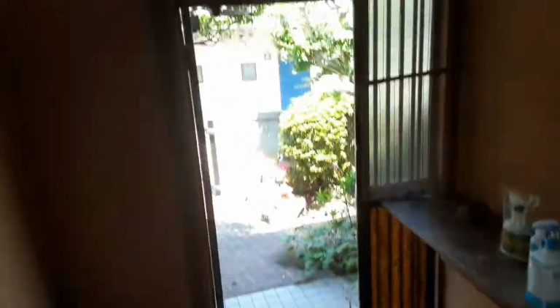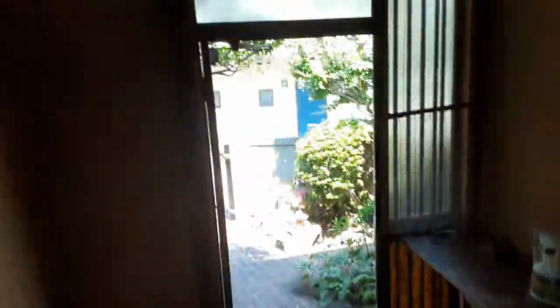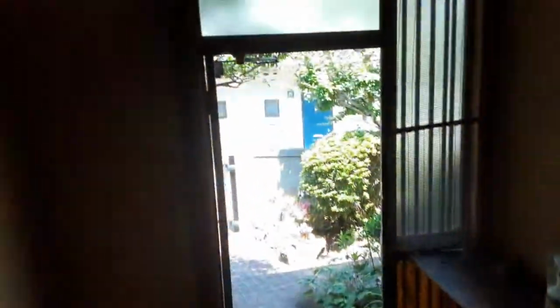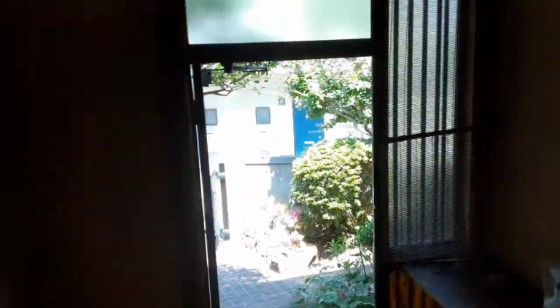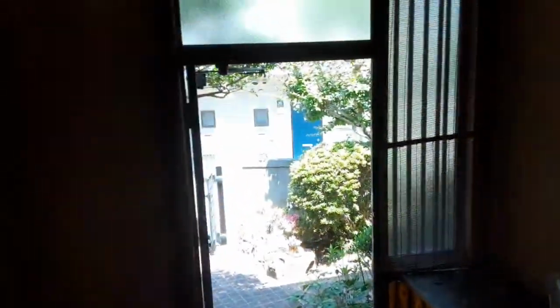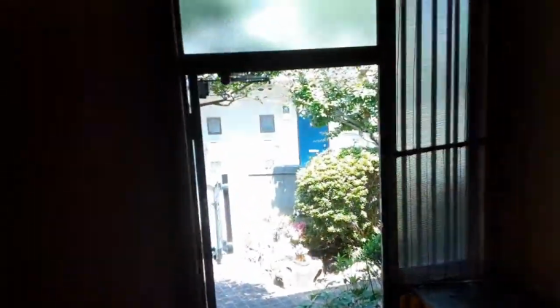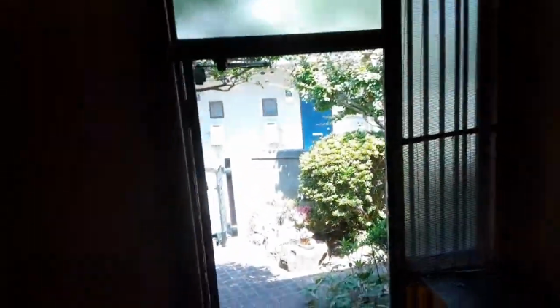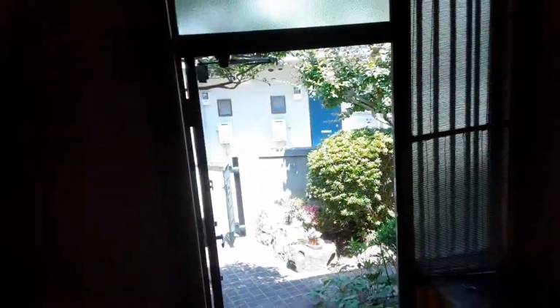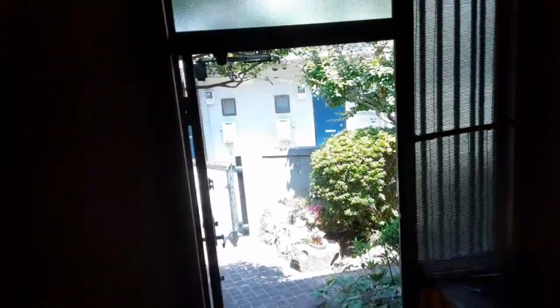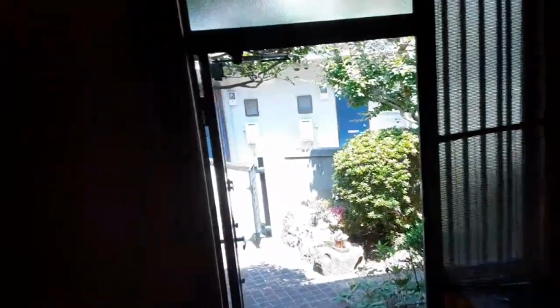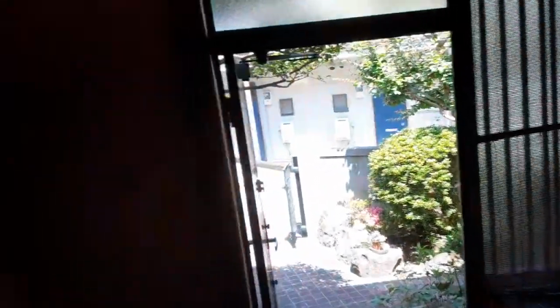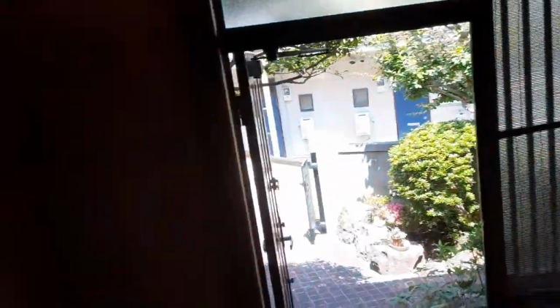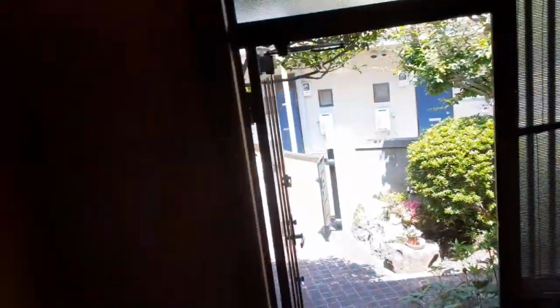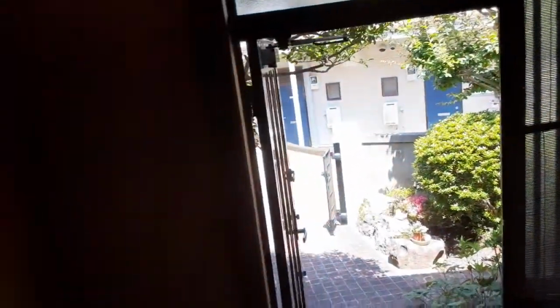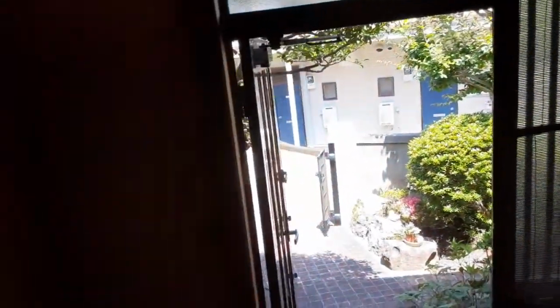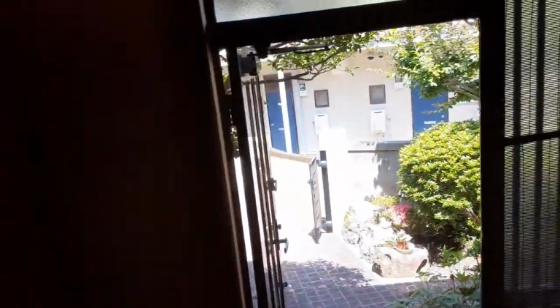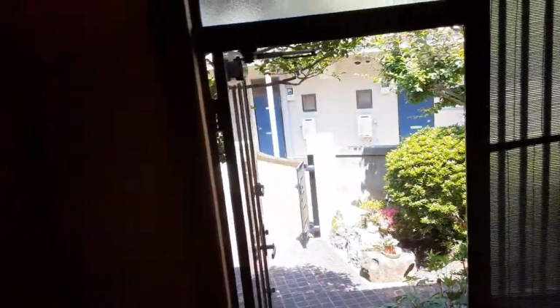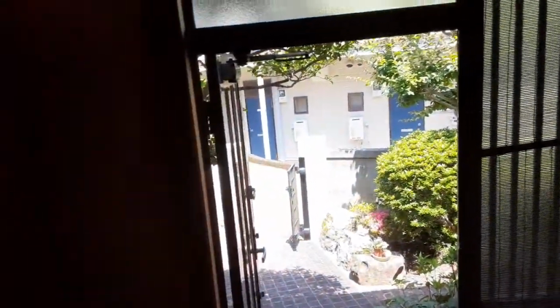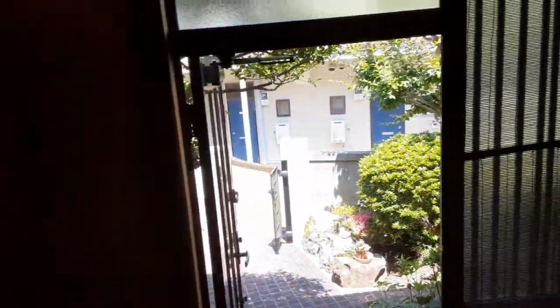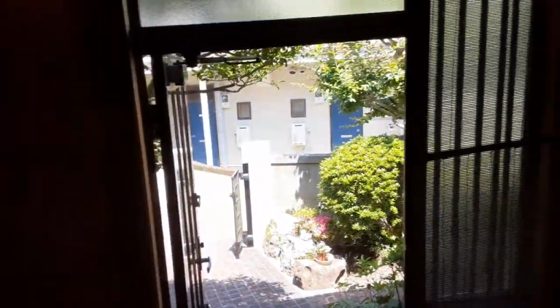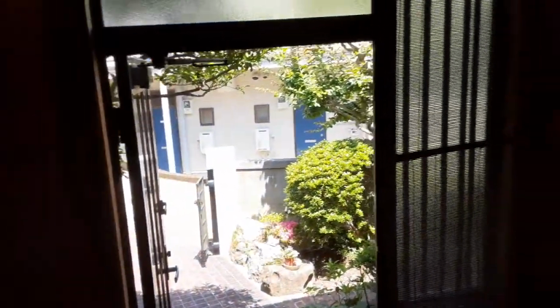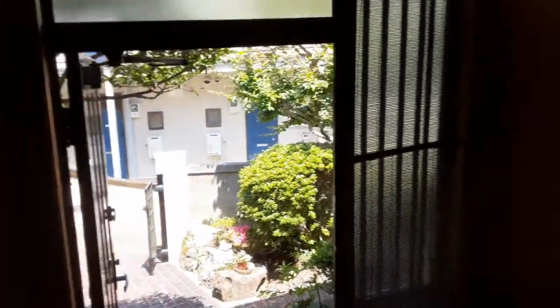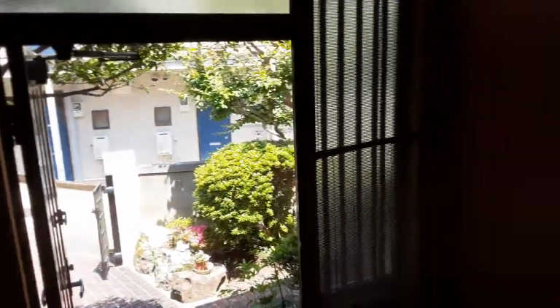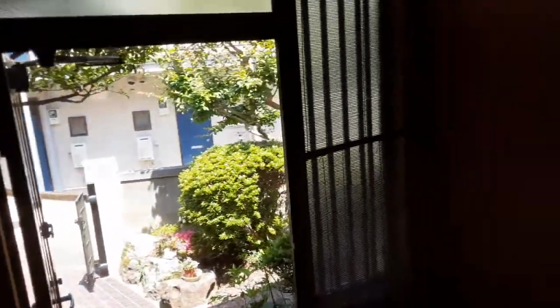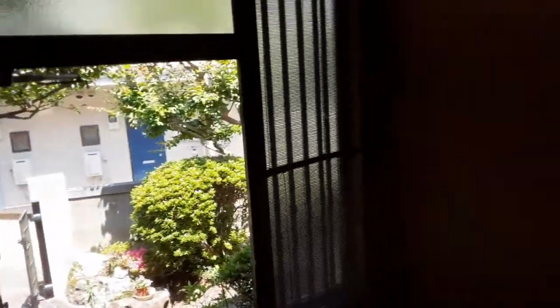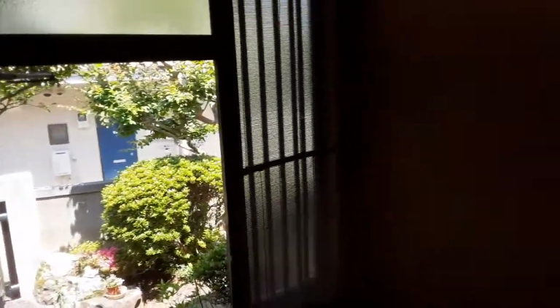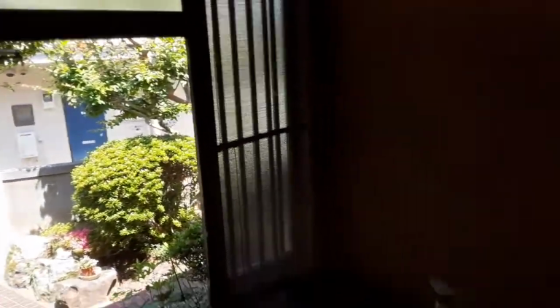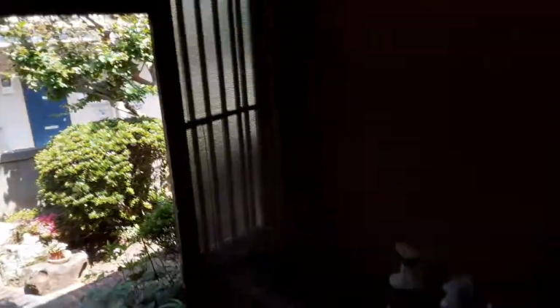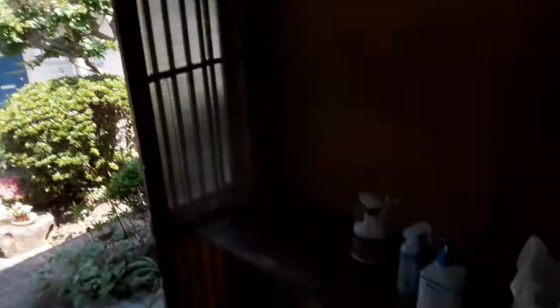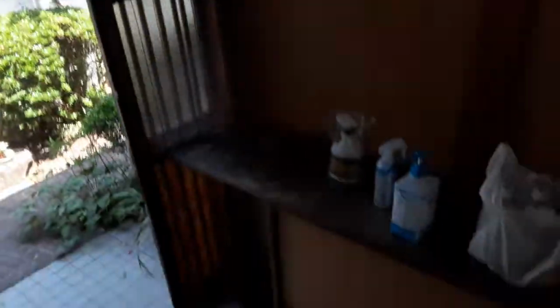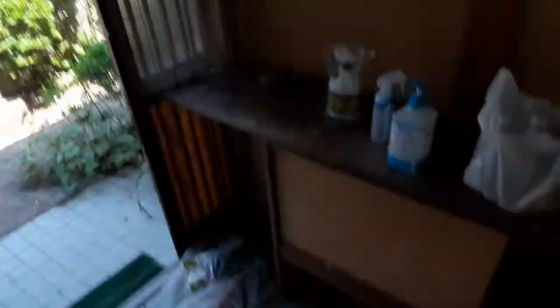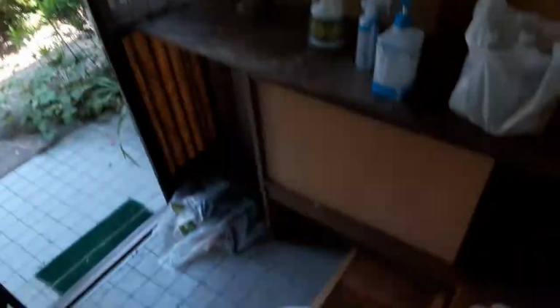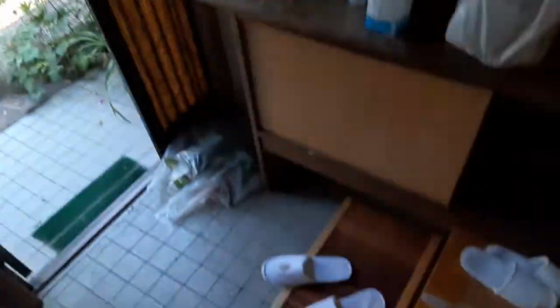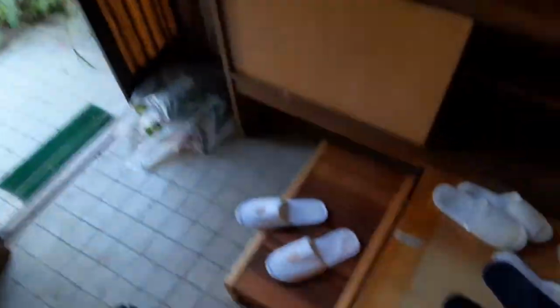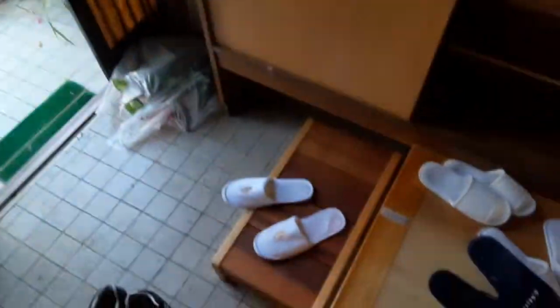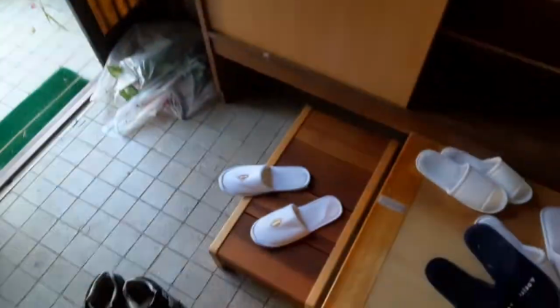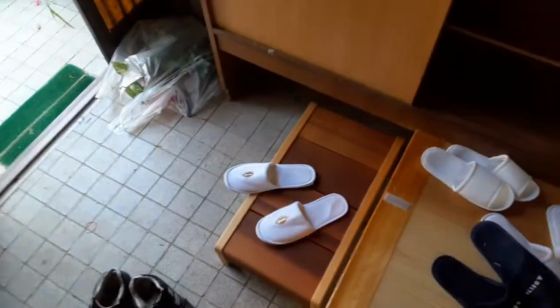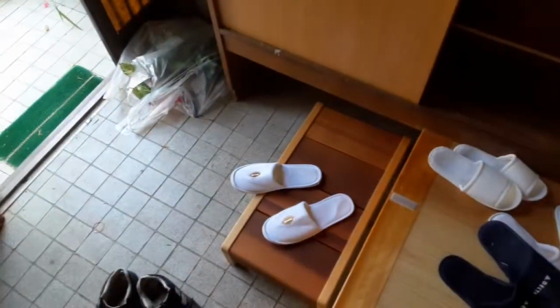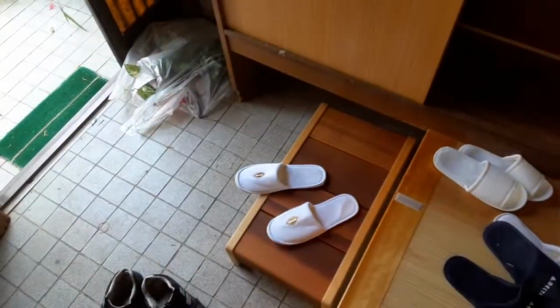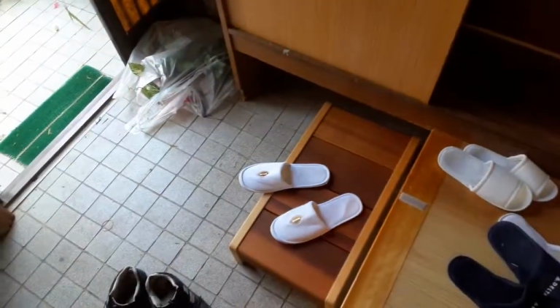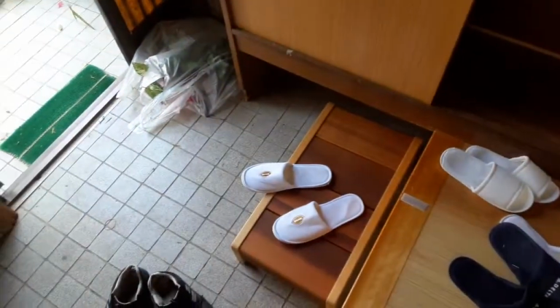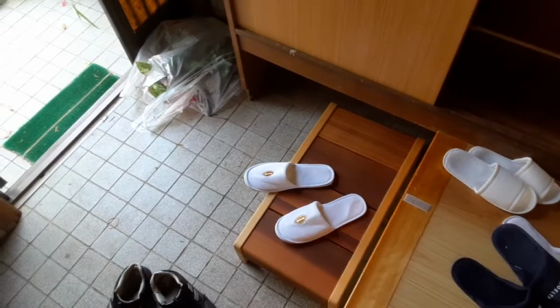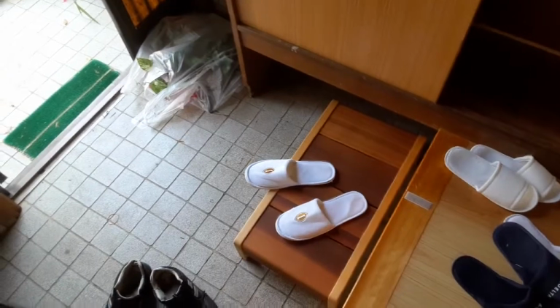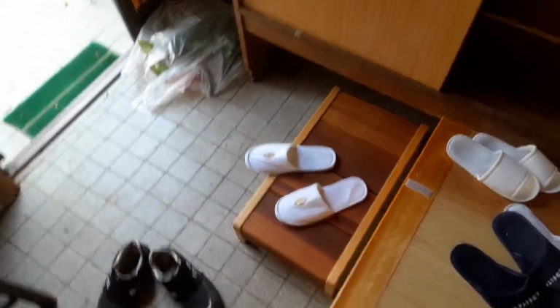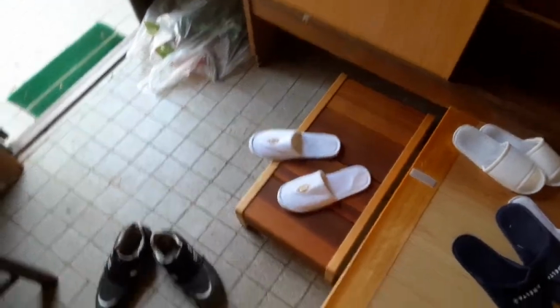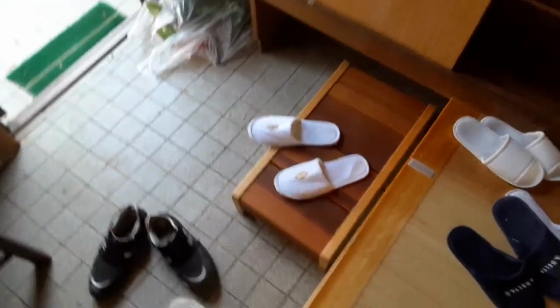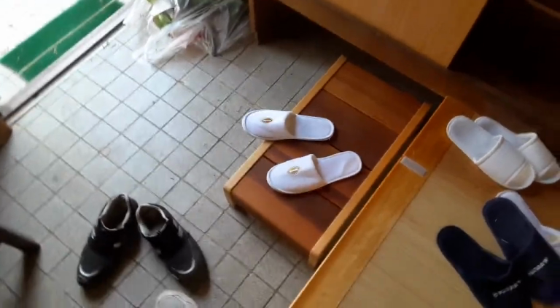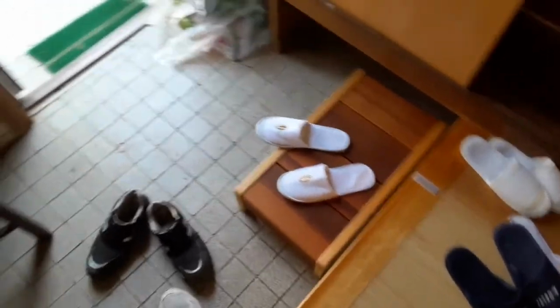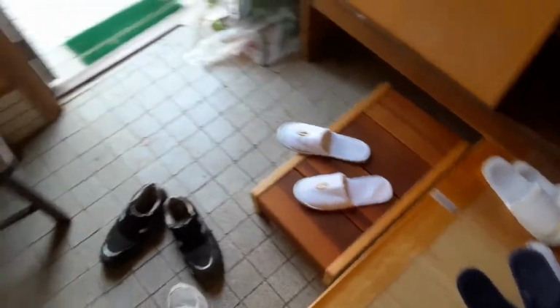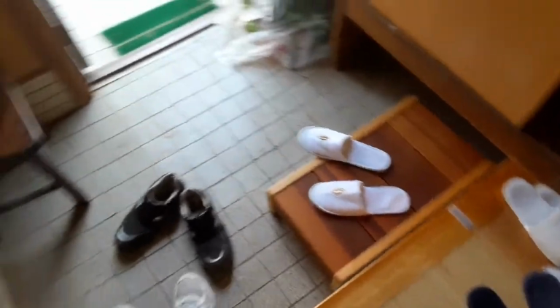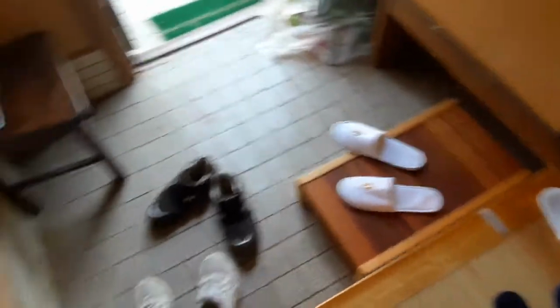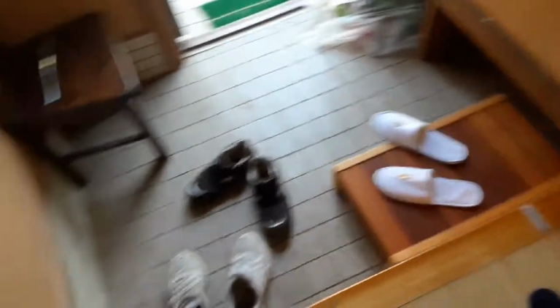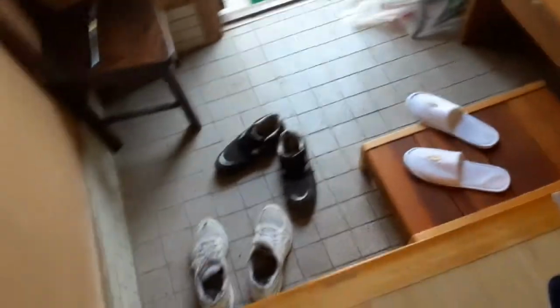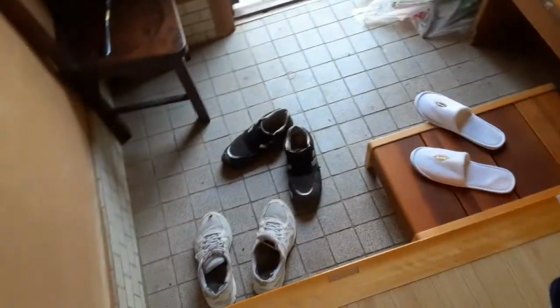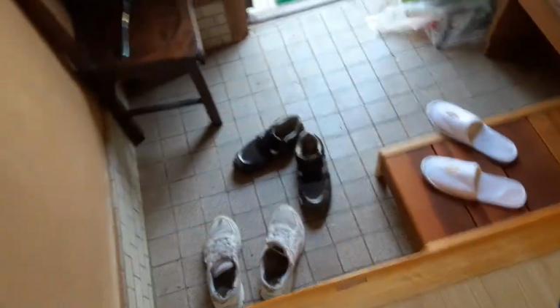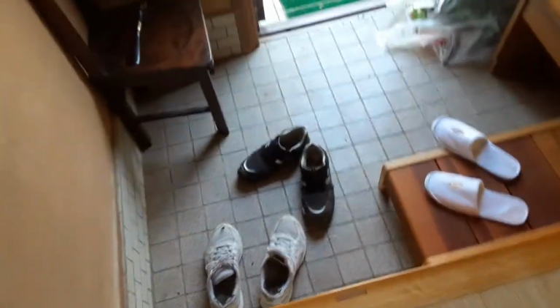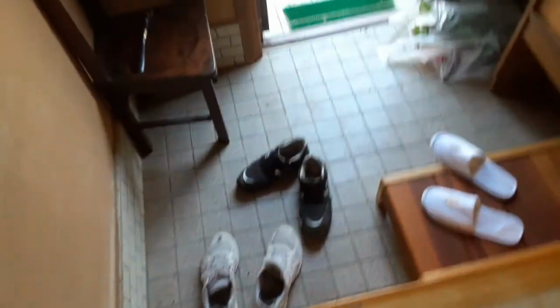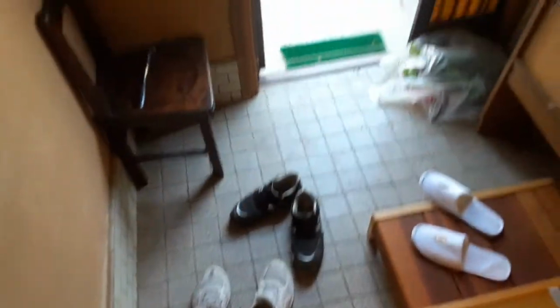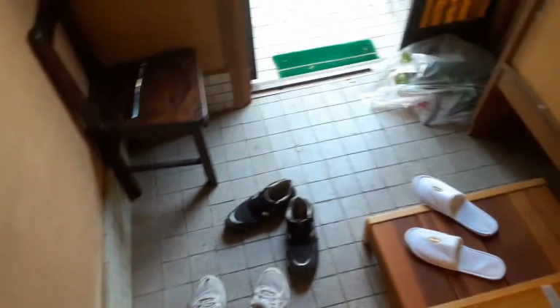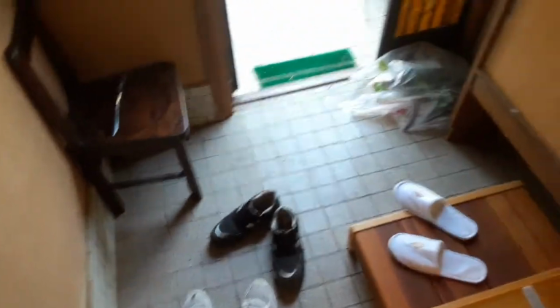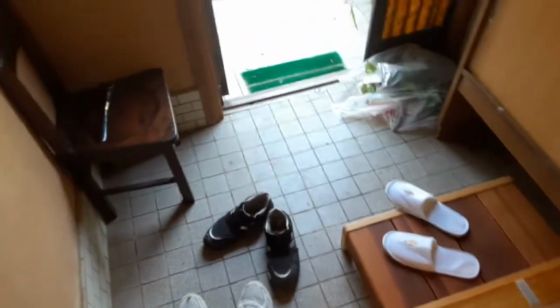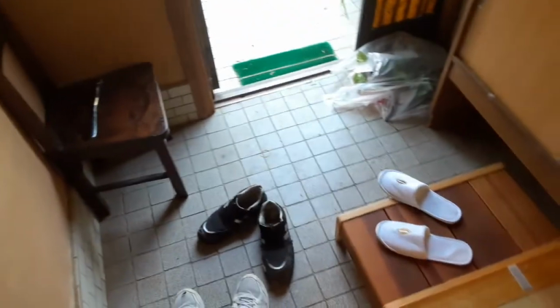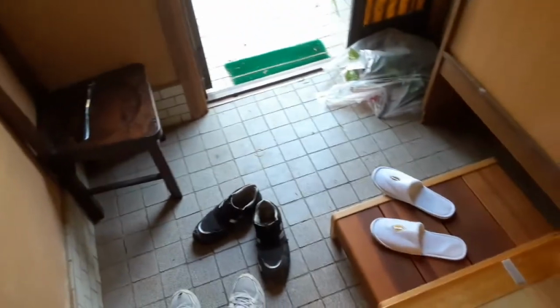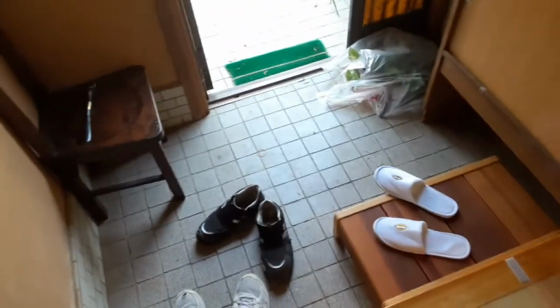Inside the traditional Japanese house here. This is a lady who's passed away — she's taking some furniture out. Filmed with permission.